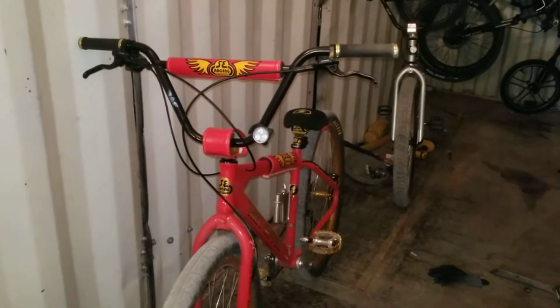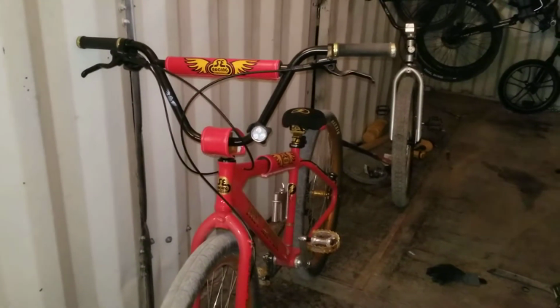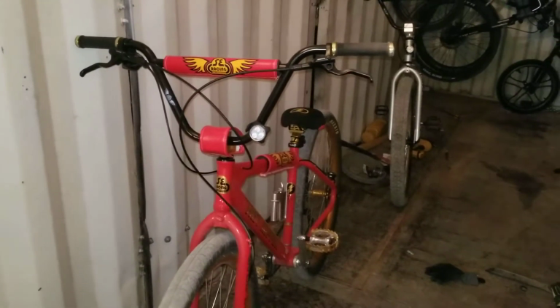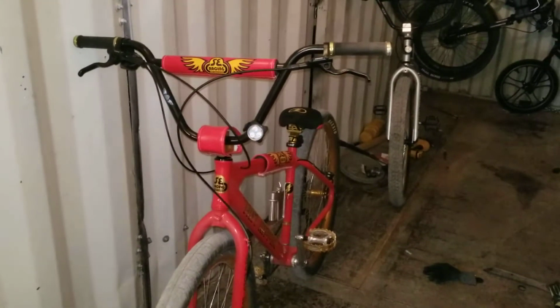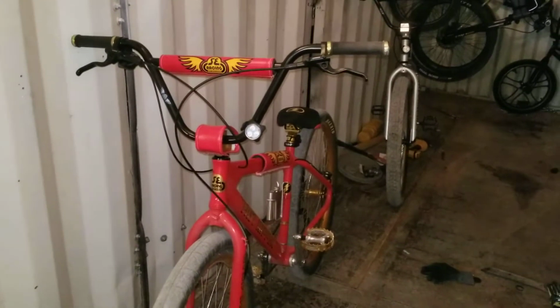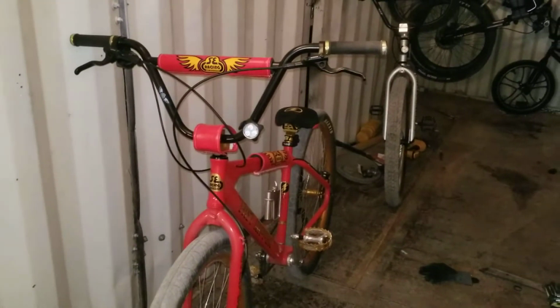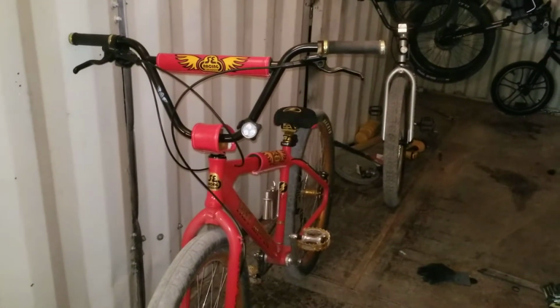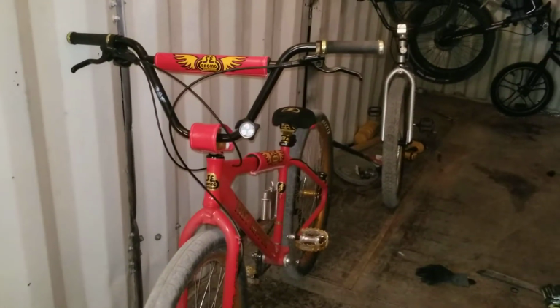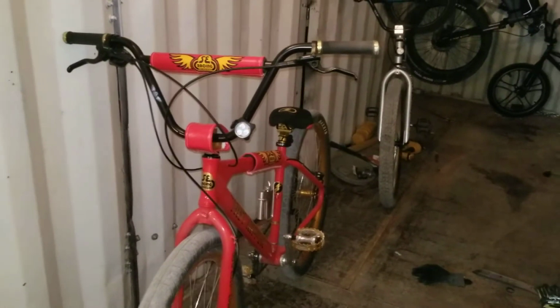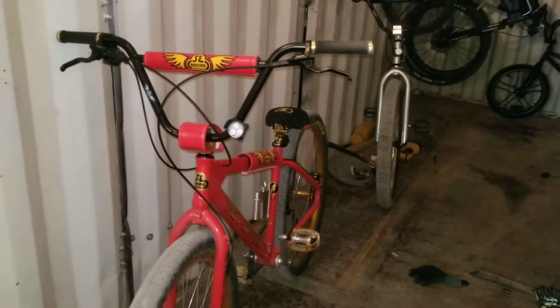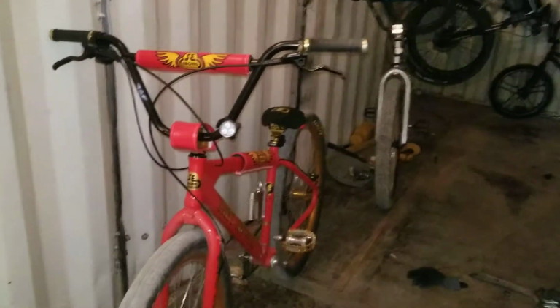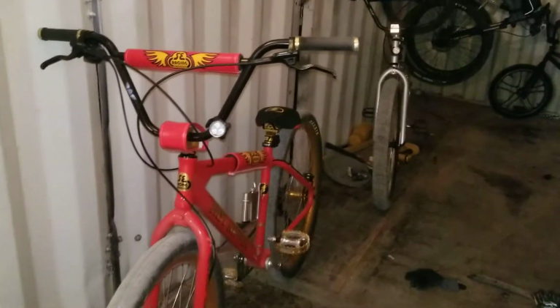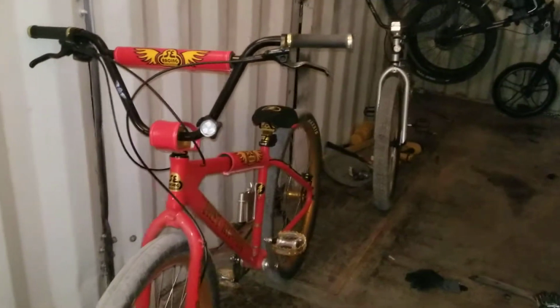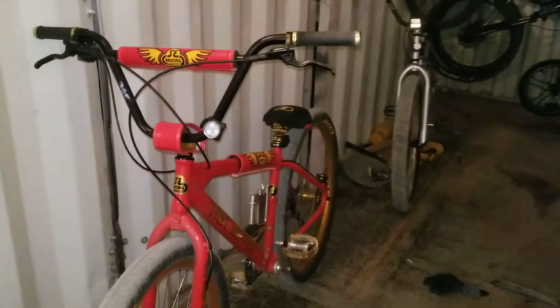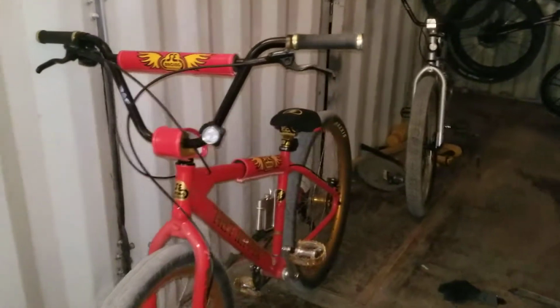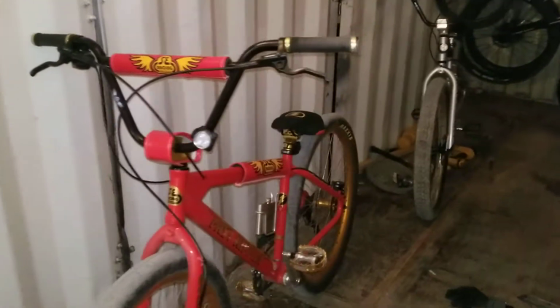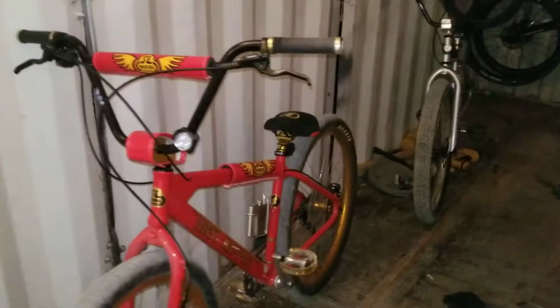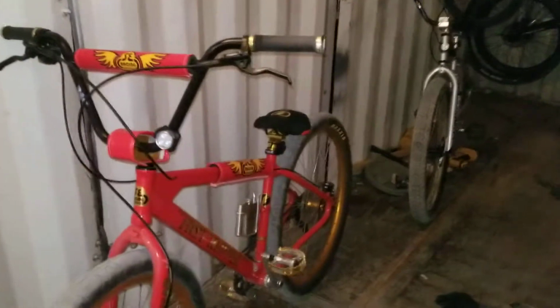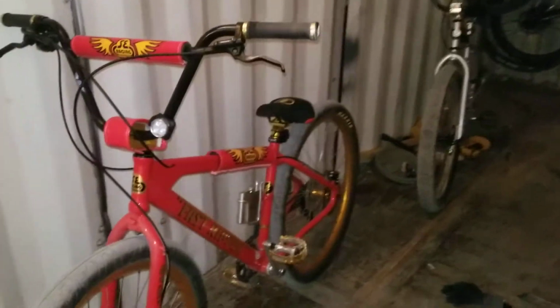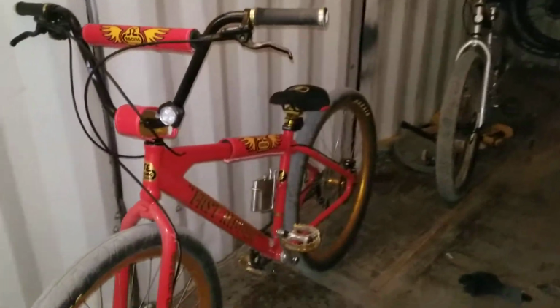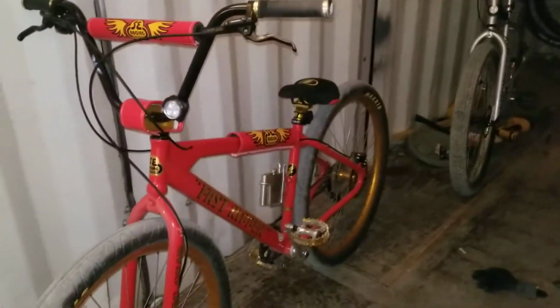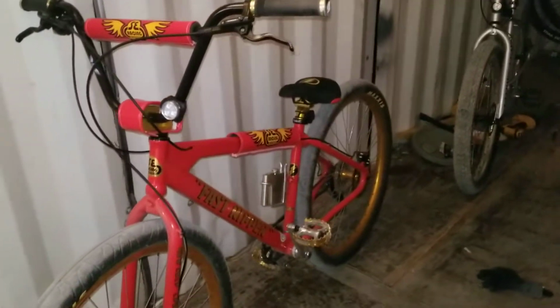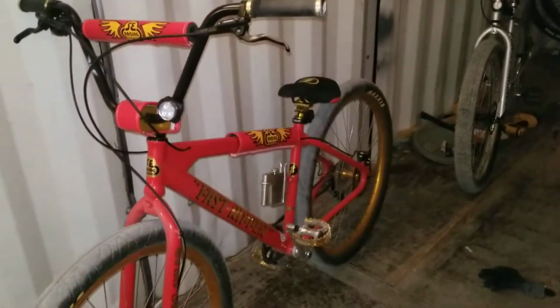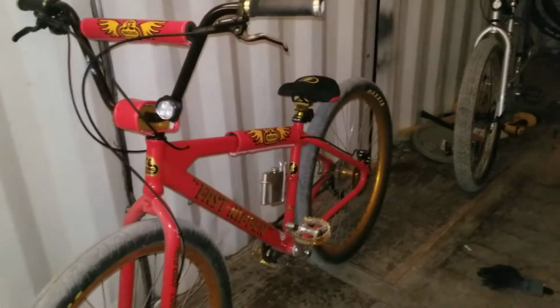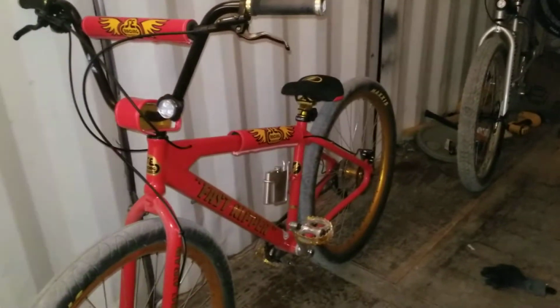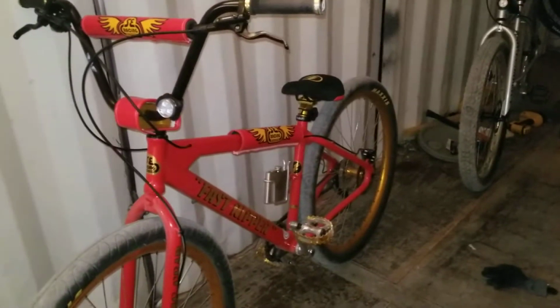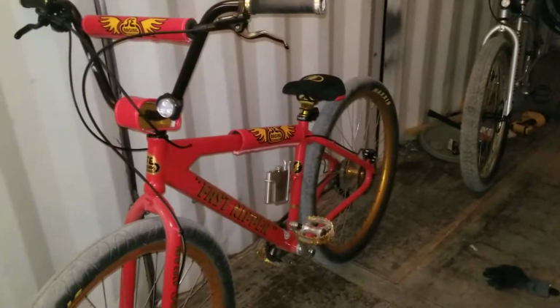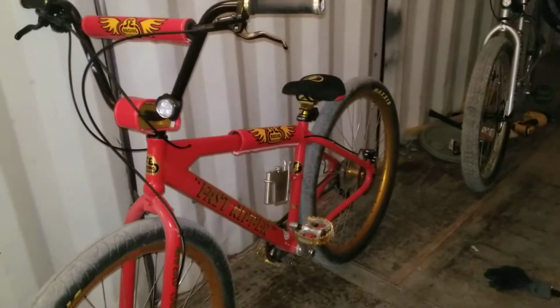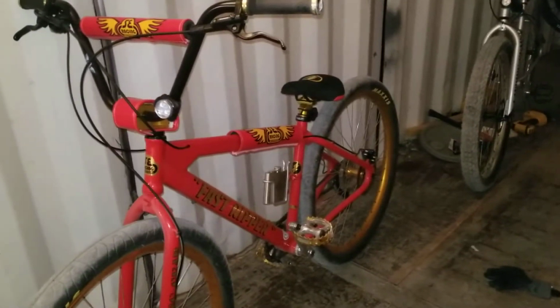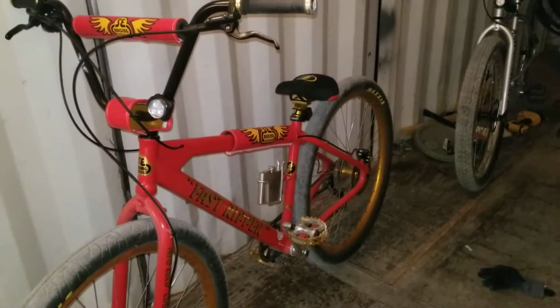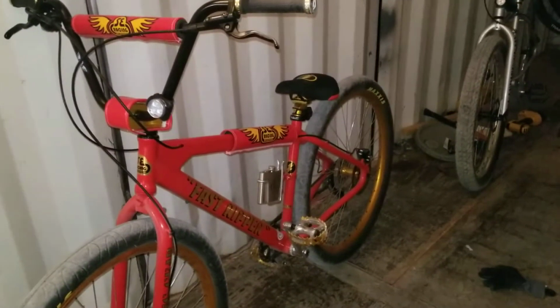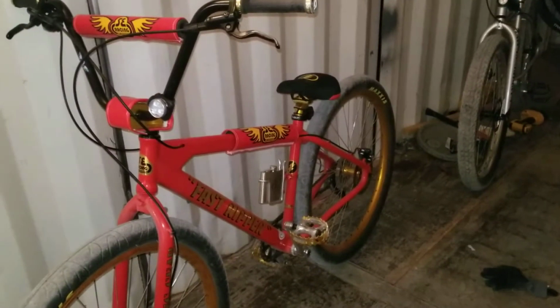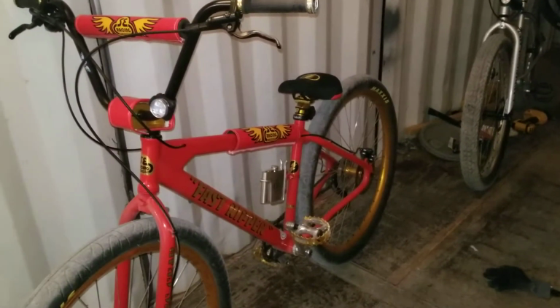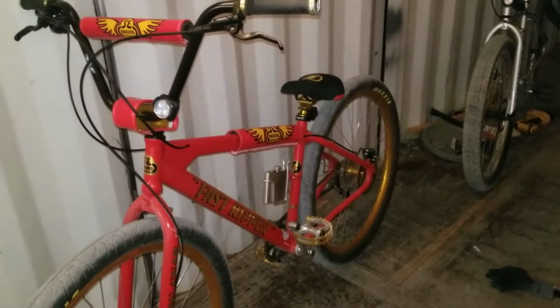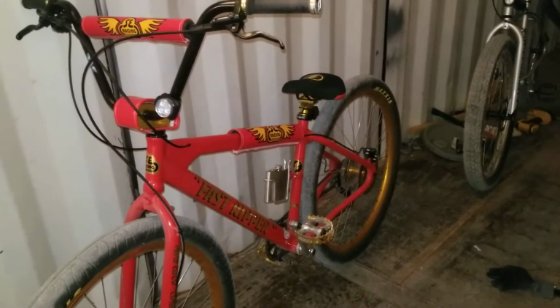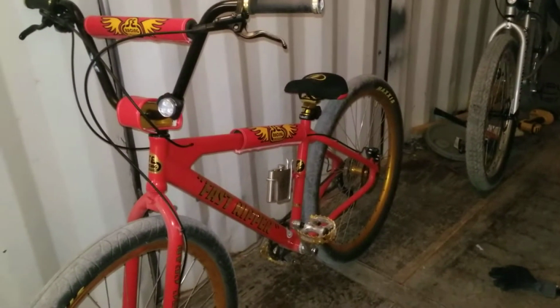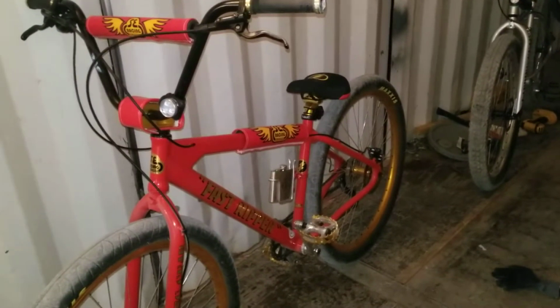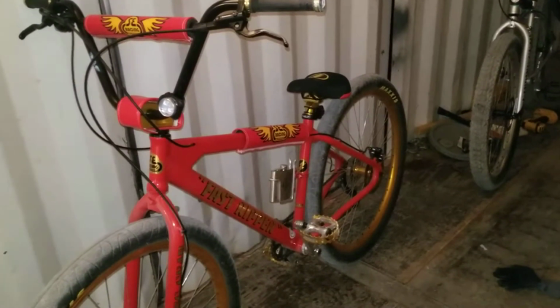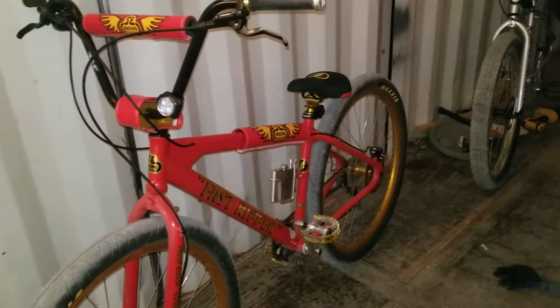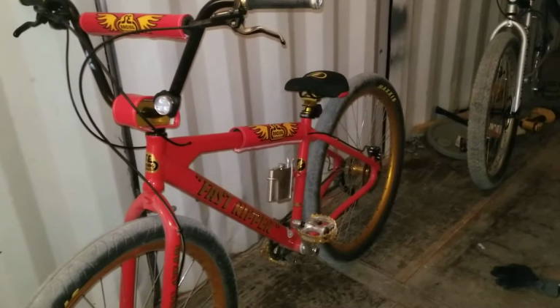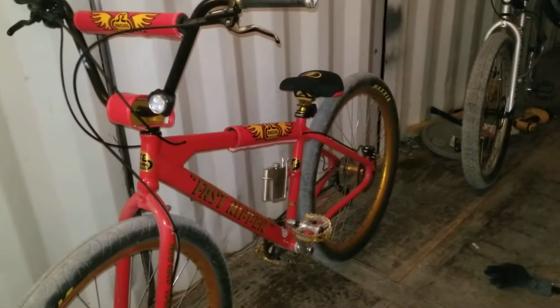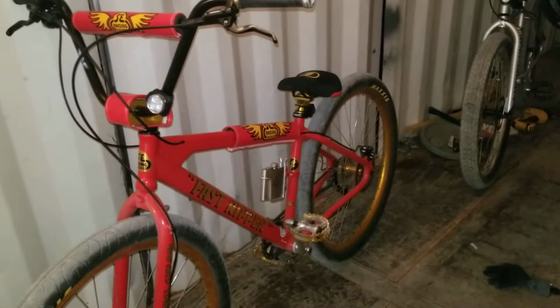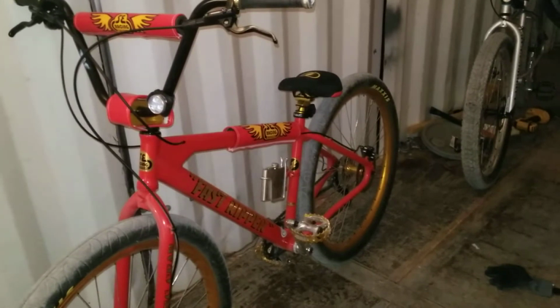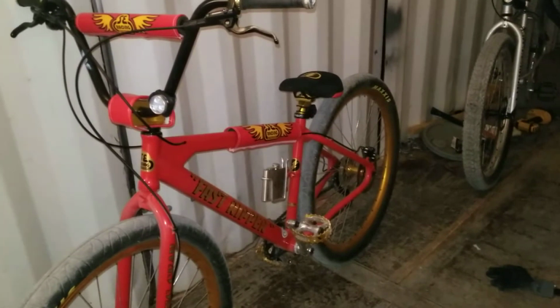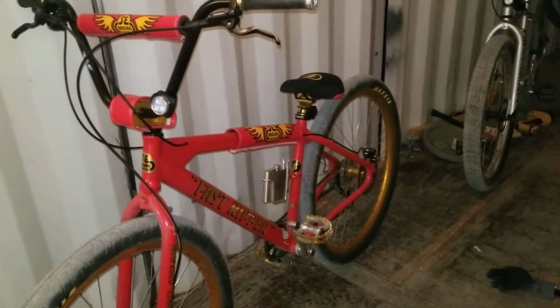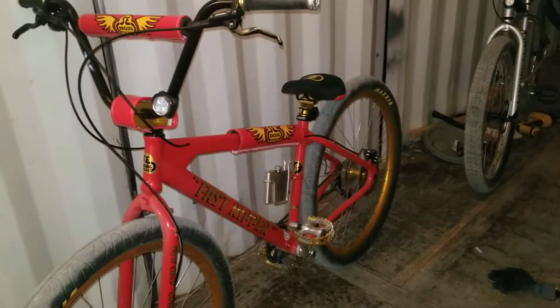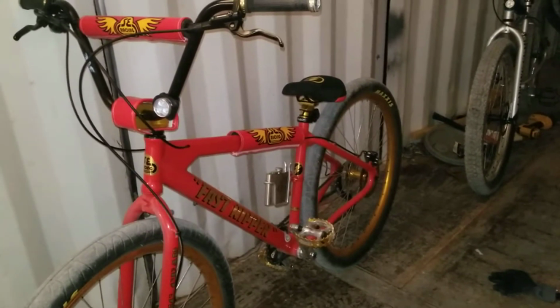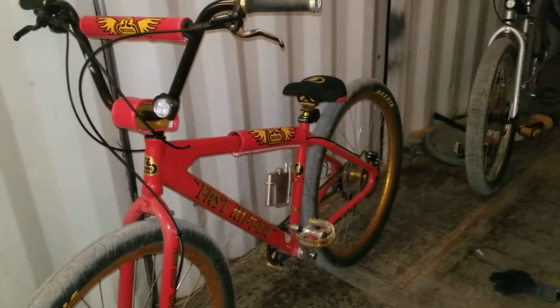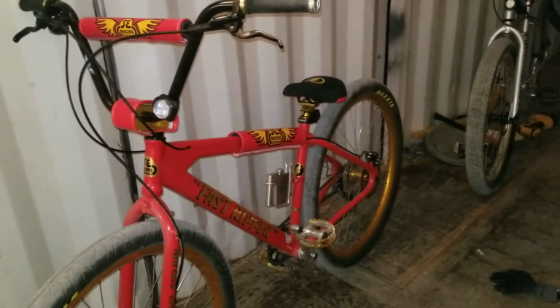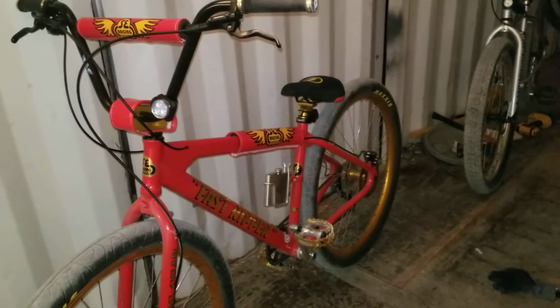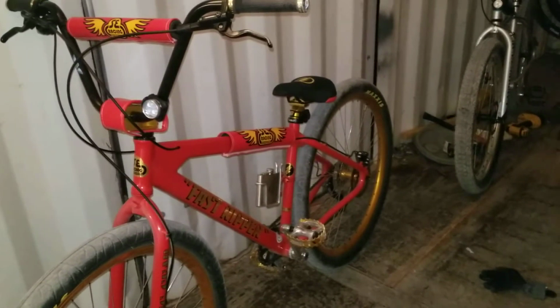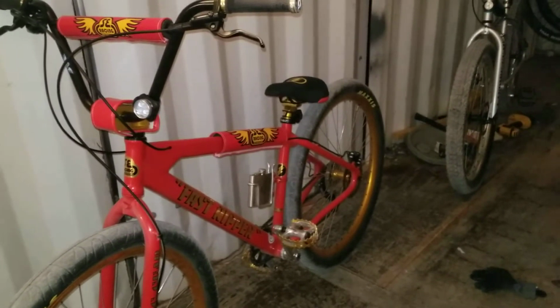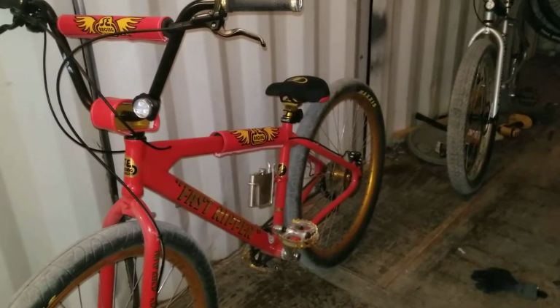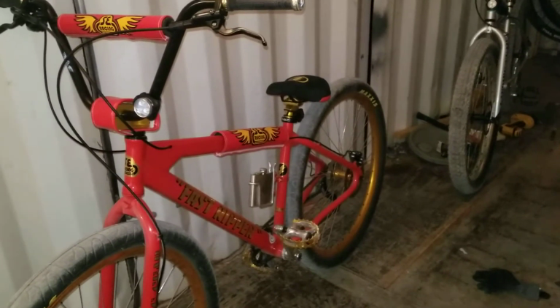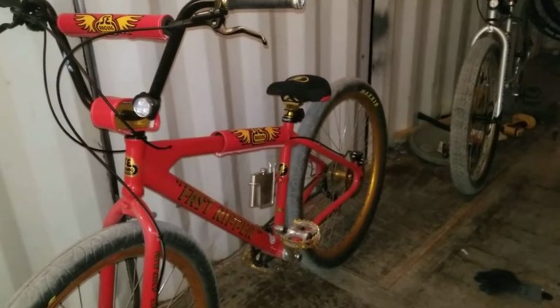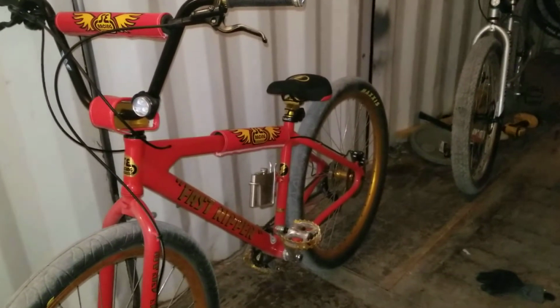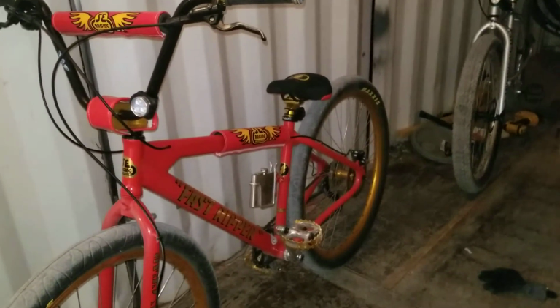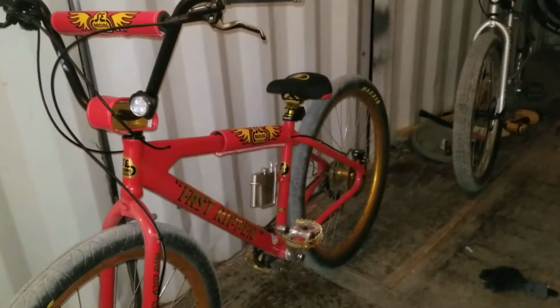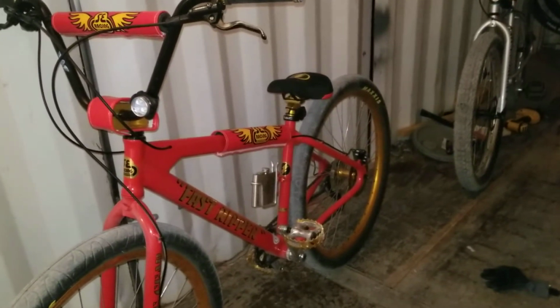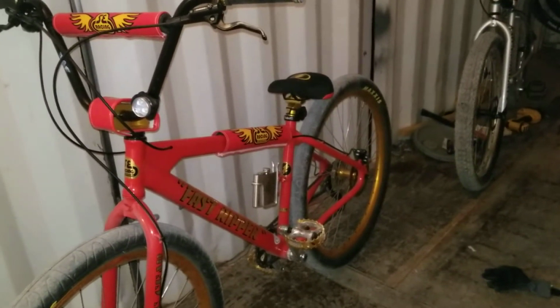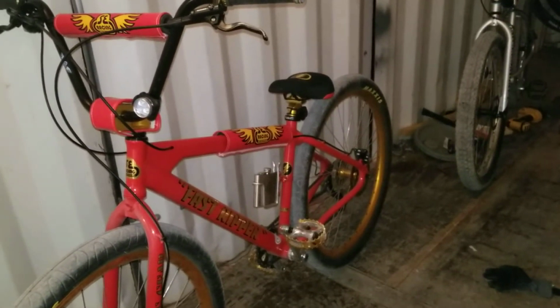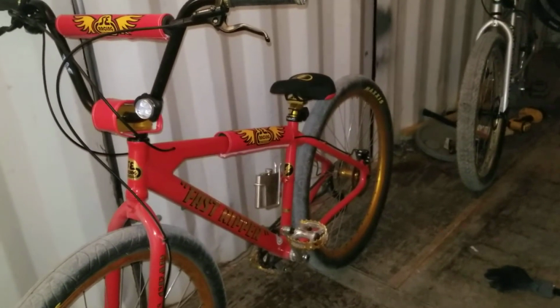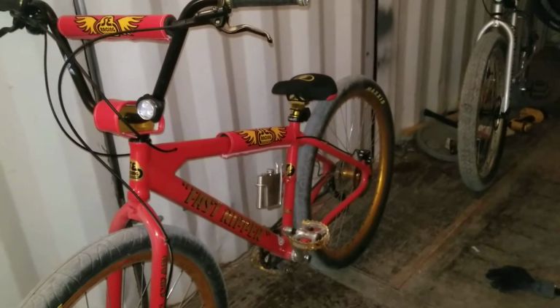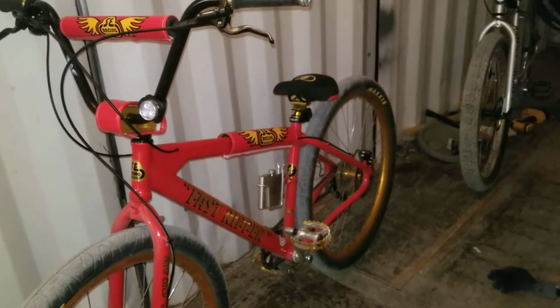SE Fast Ripper — check them out. They're kind of hard to find, but I really like them. Thanks for watching.